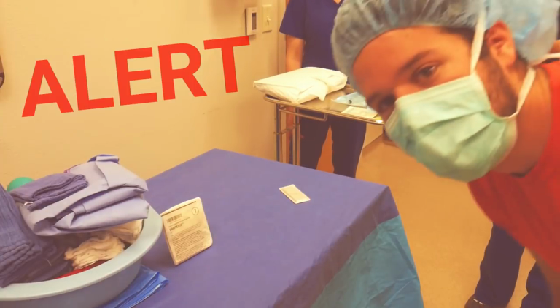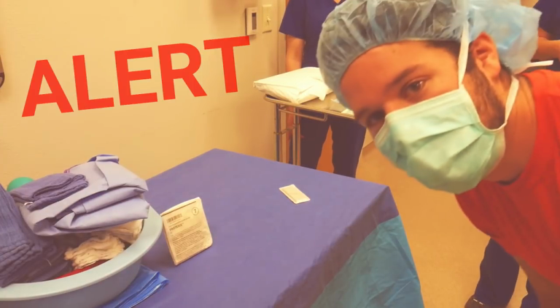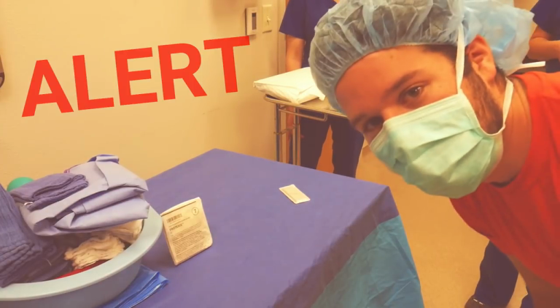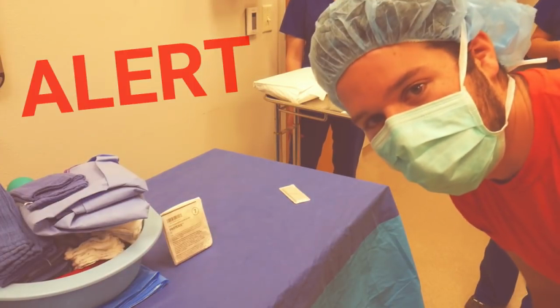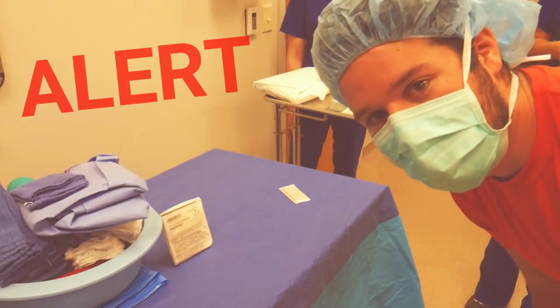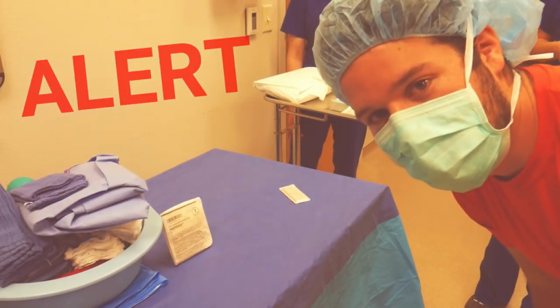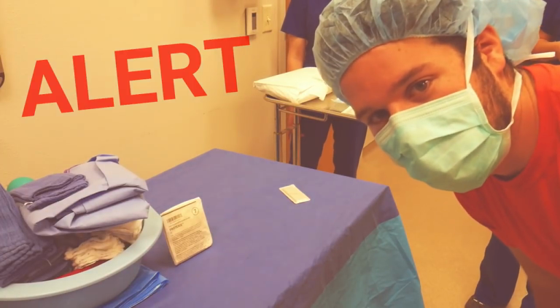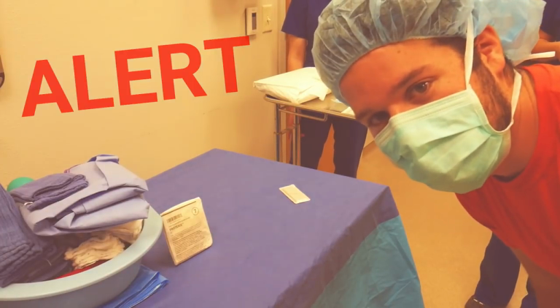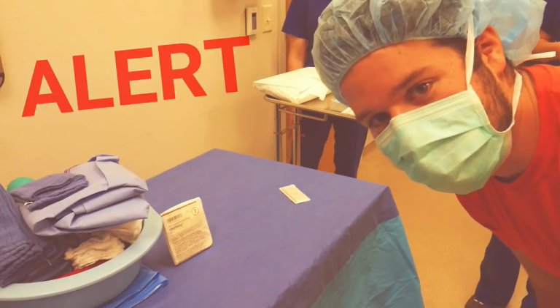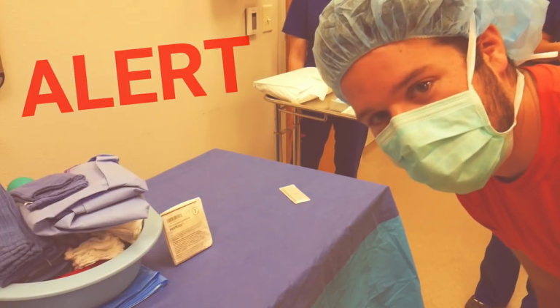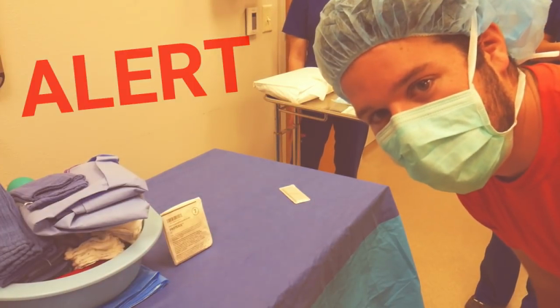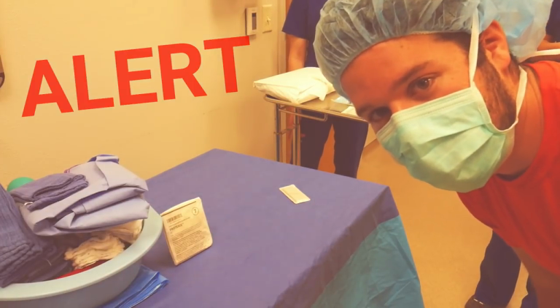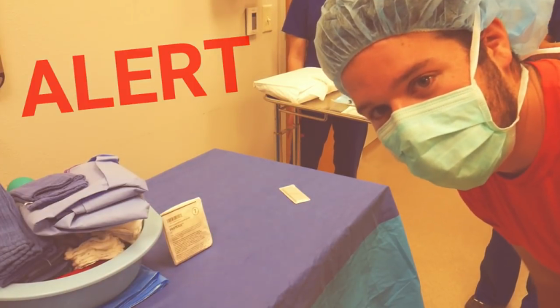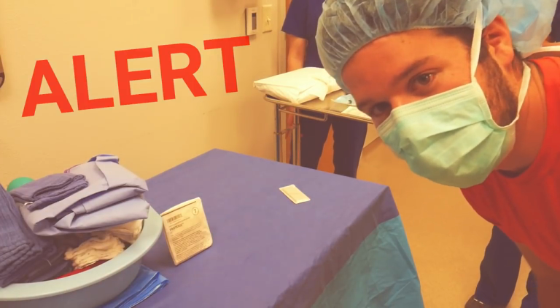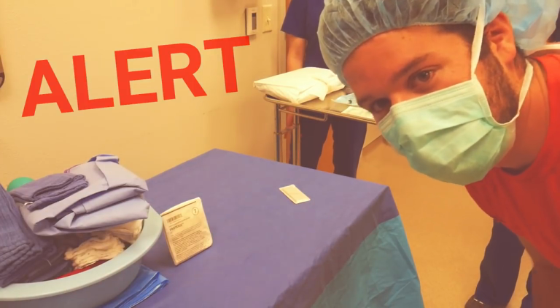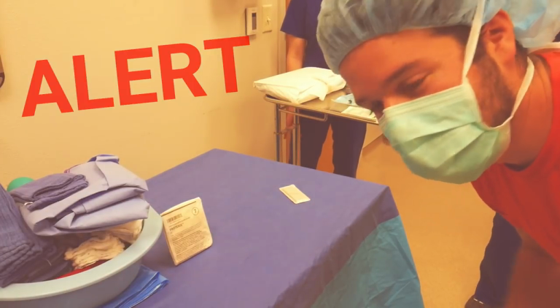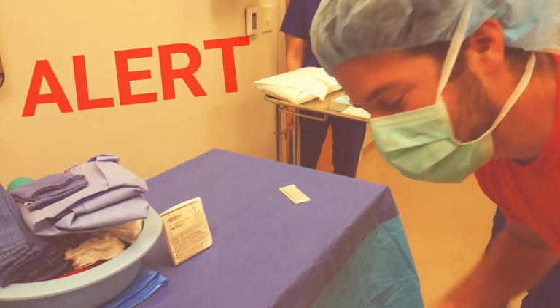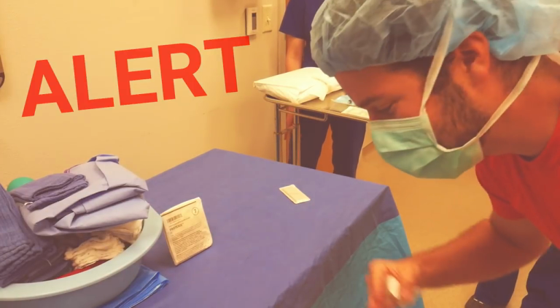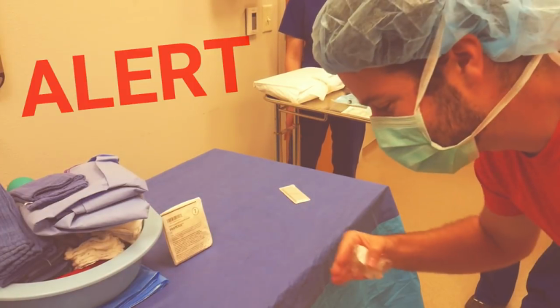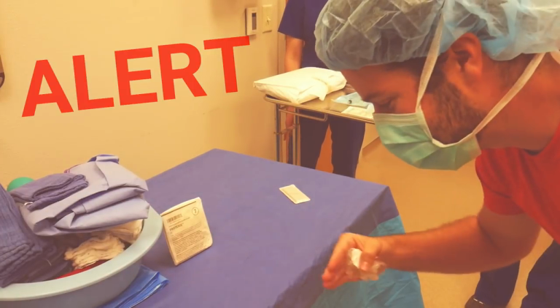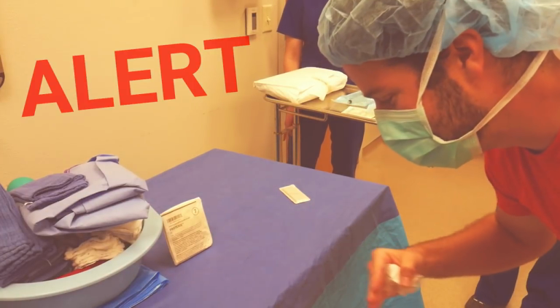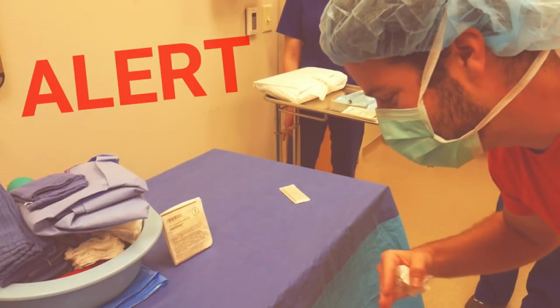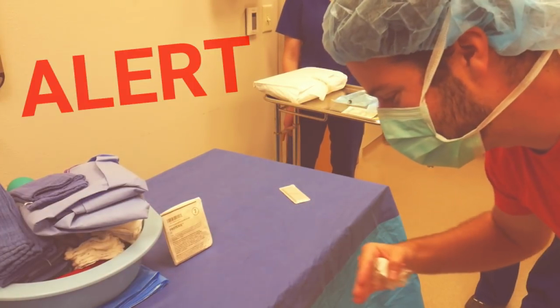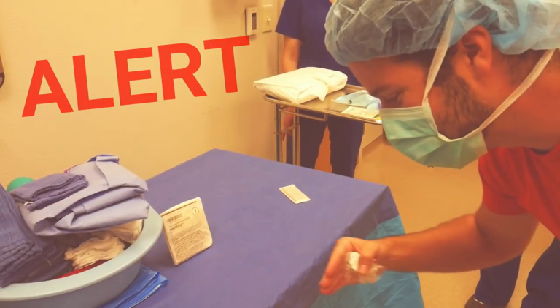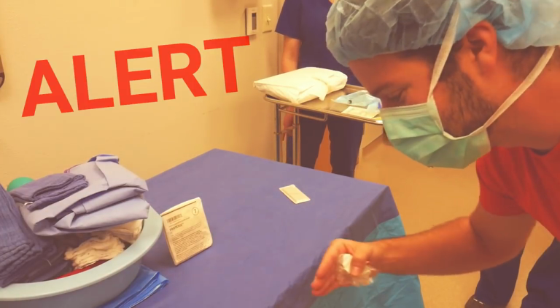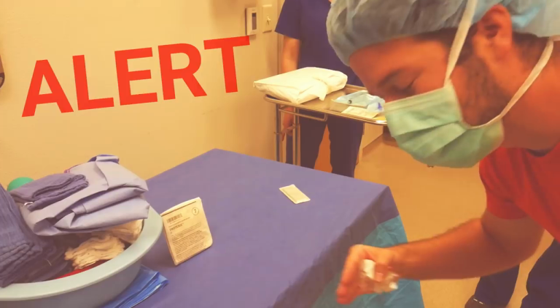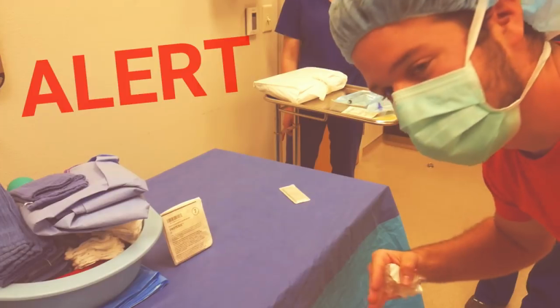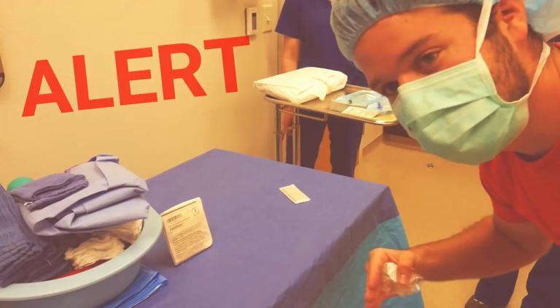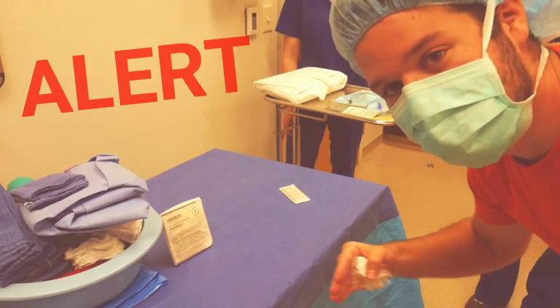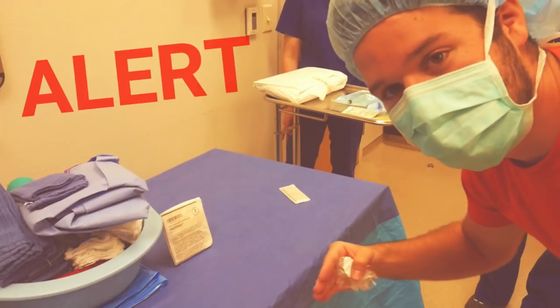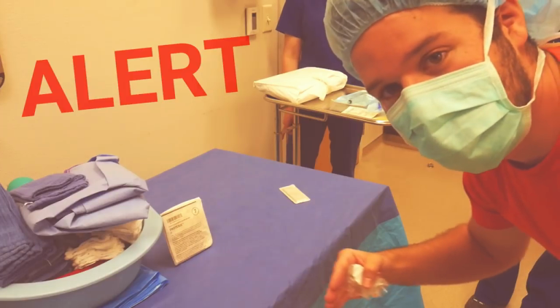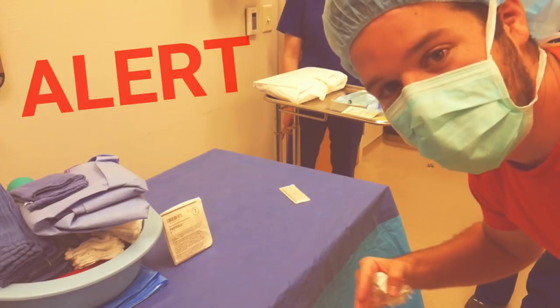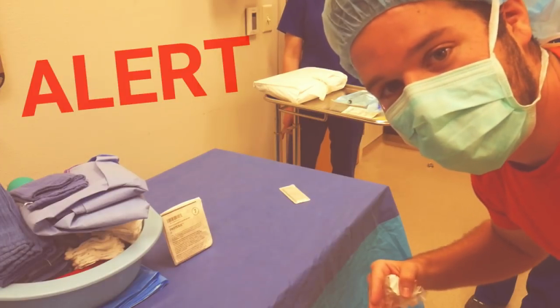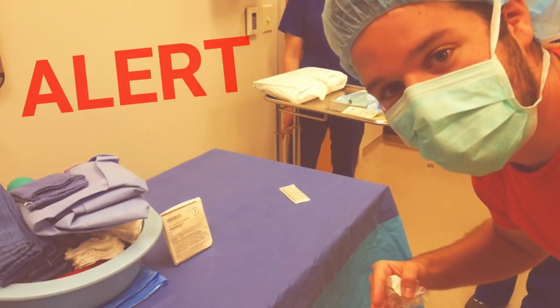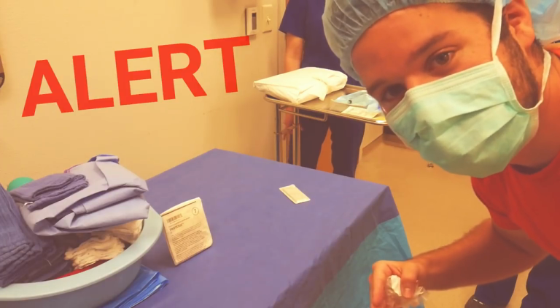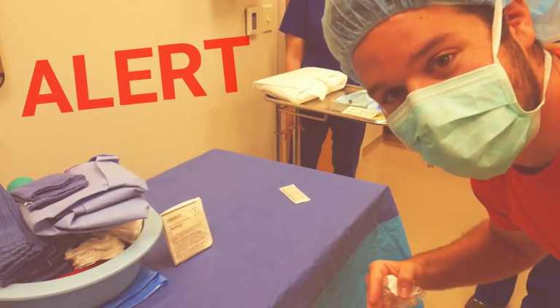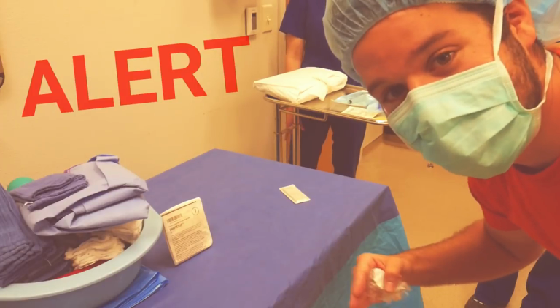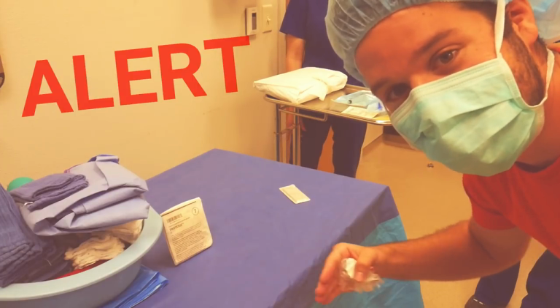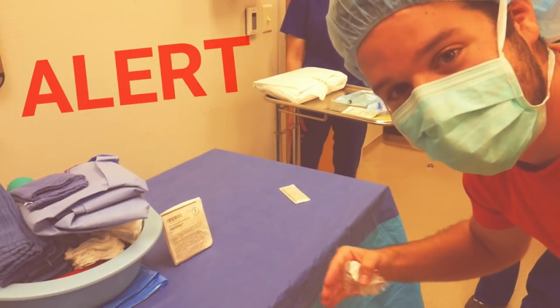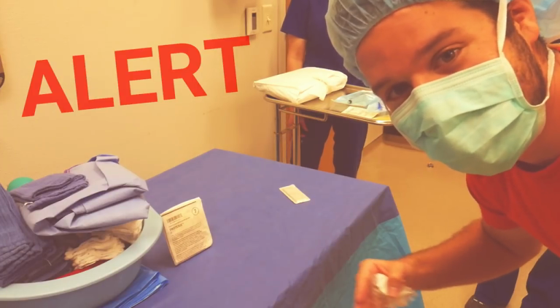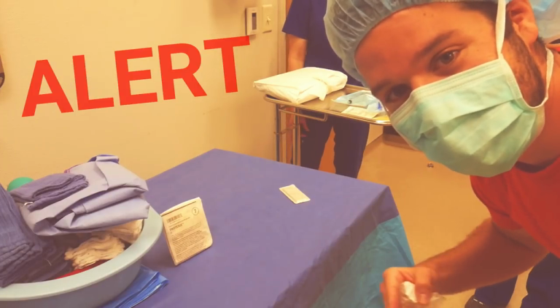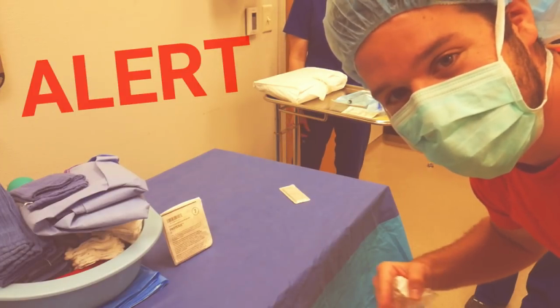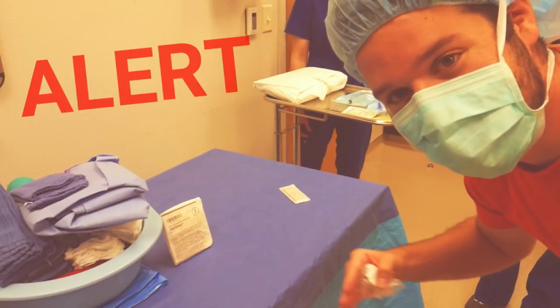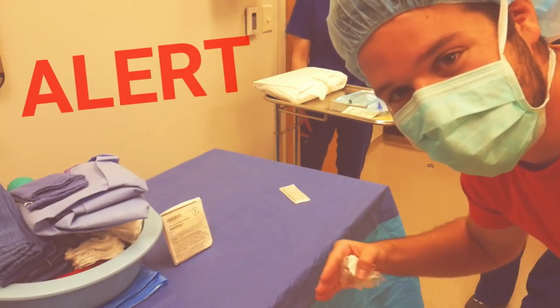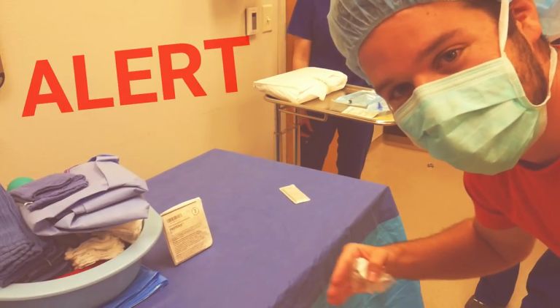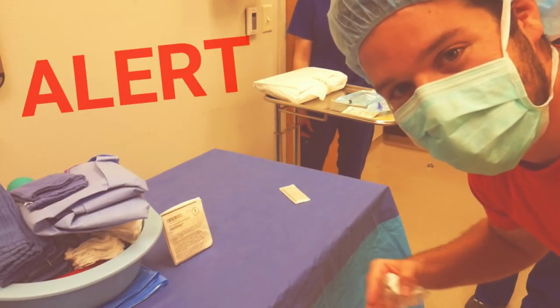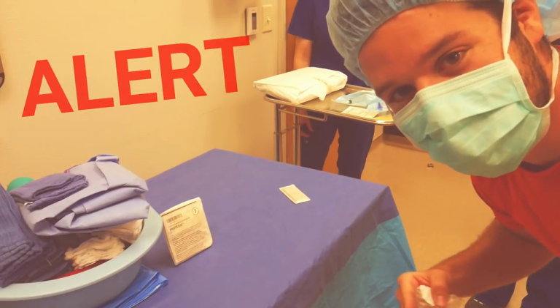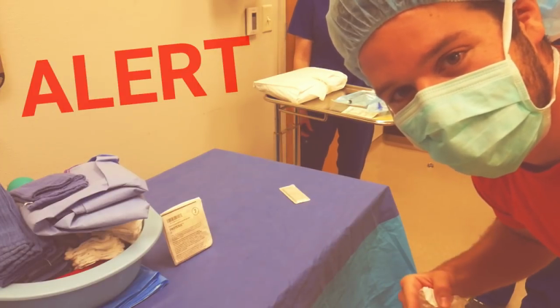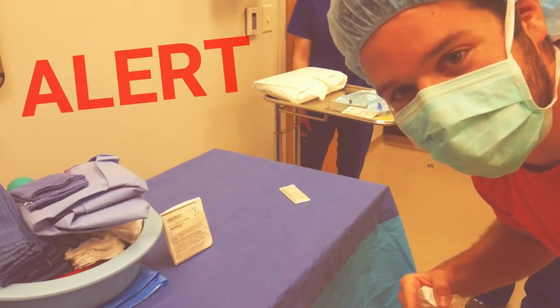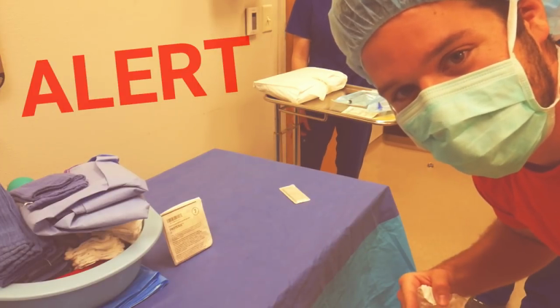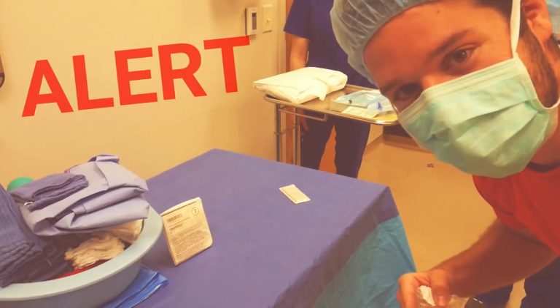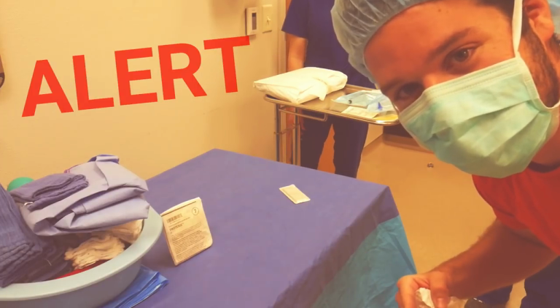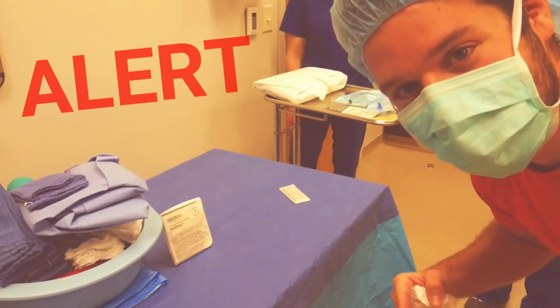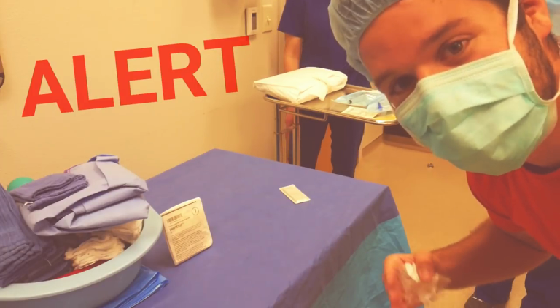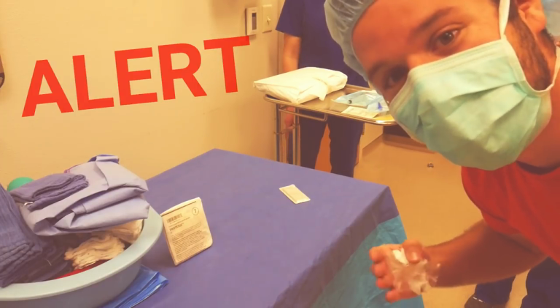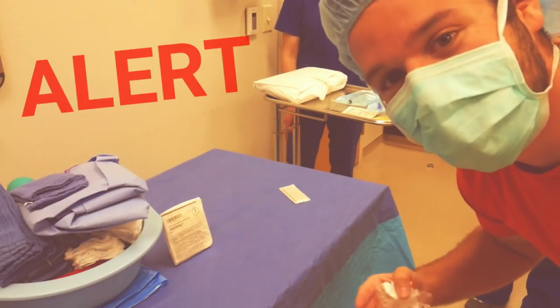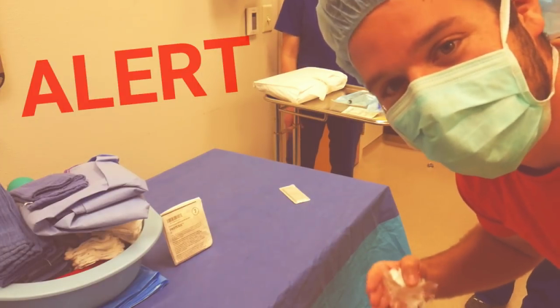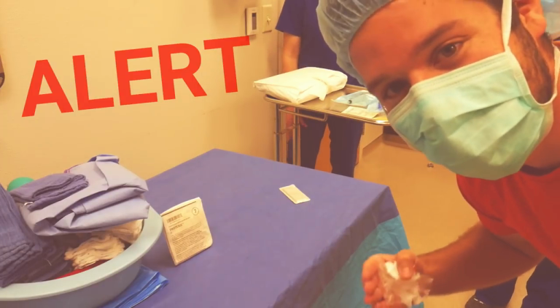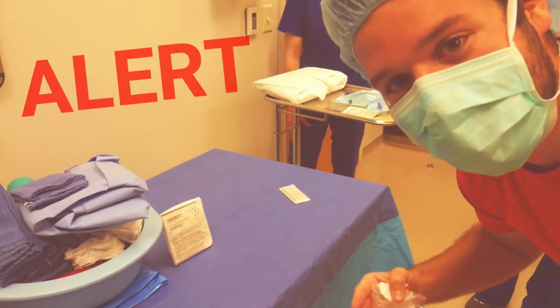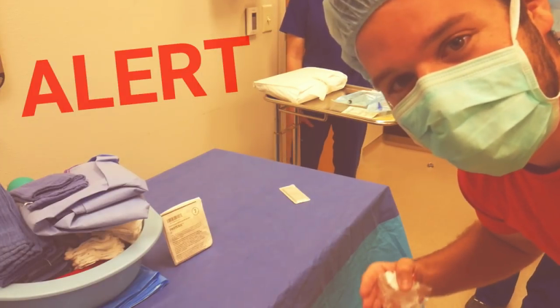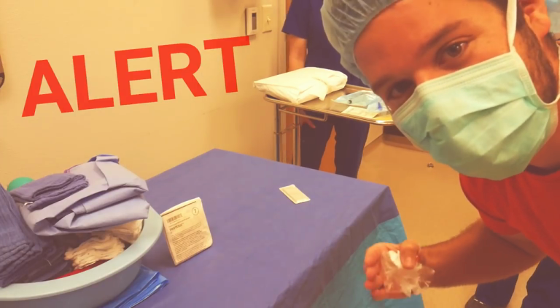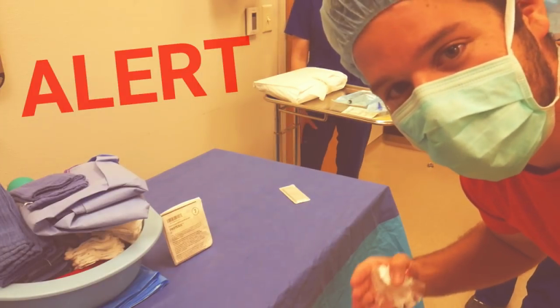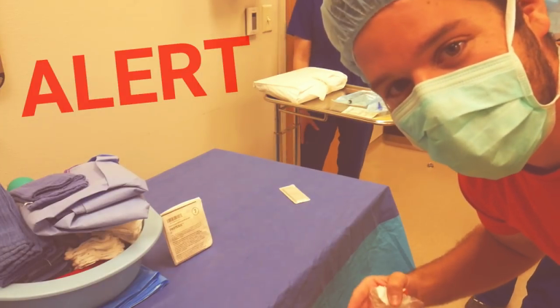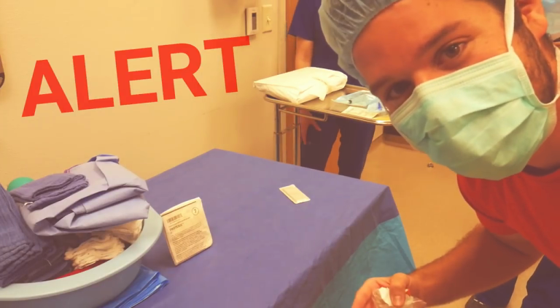Before you all start hating on me — yes, I know — I'm supposed to be 12 to 18 inches away from the field when you're opening up a package.